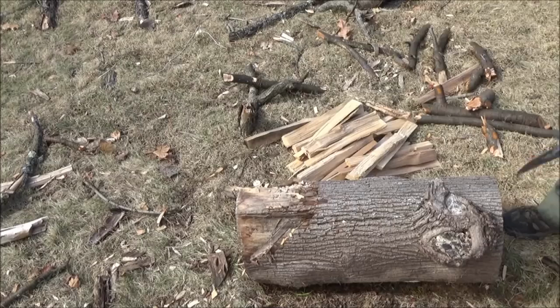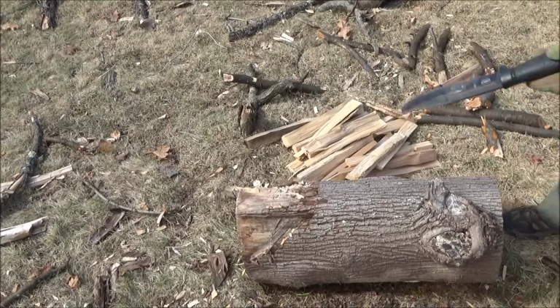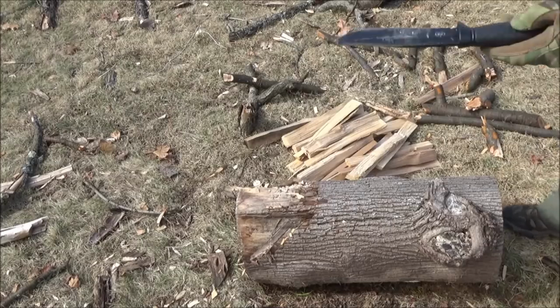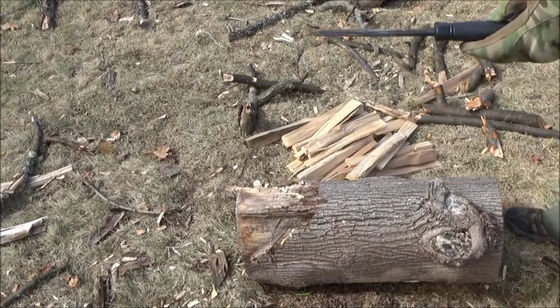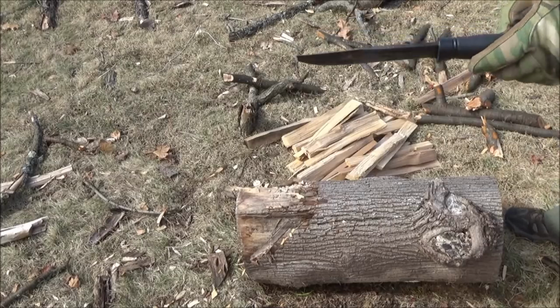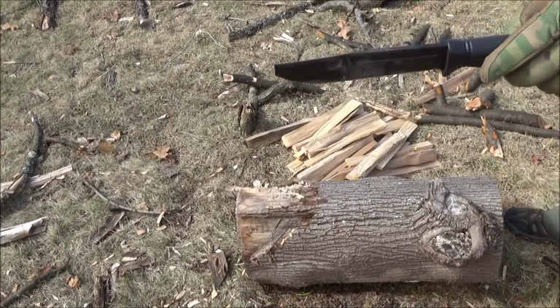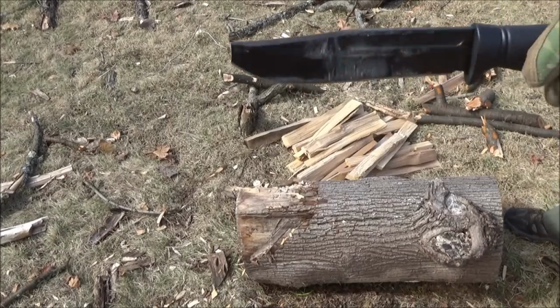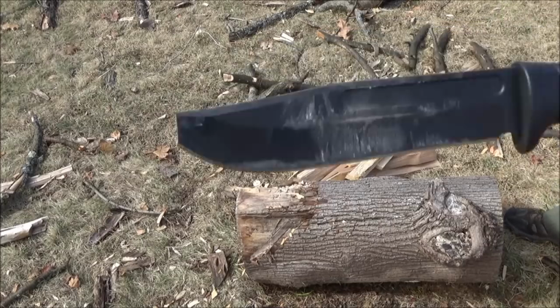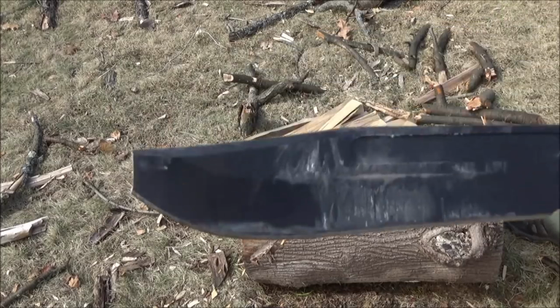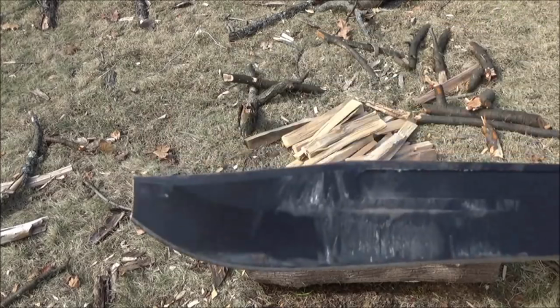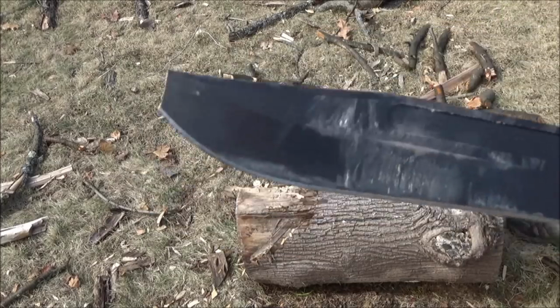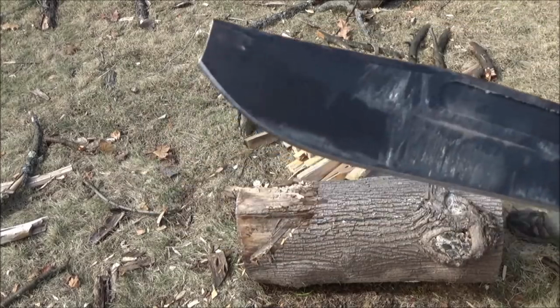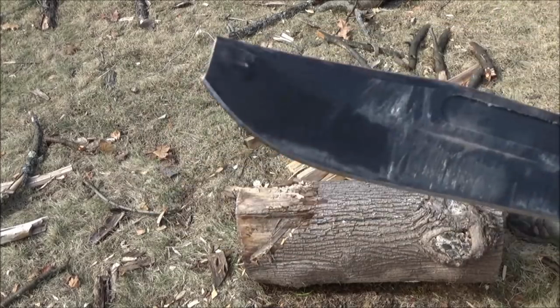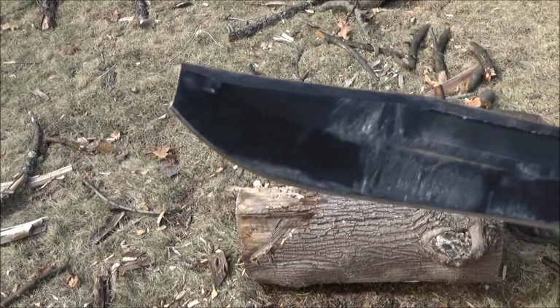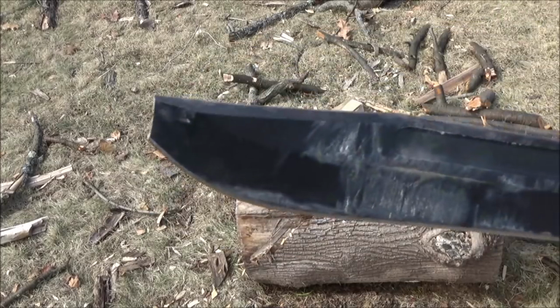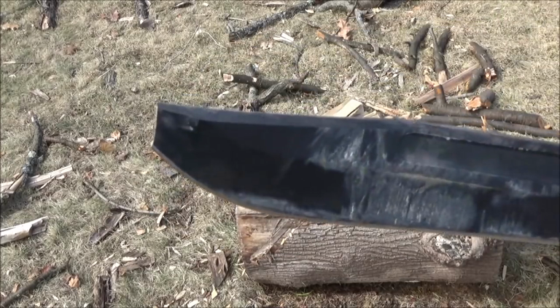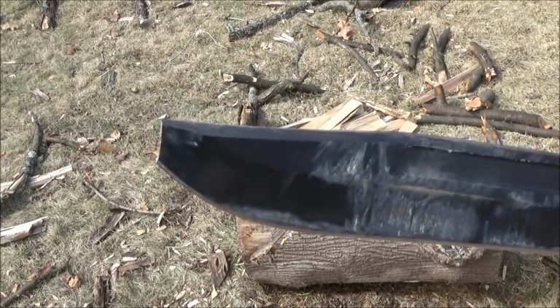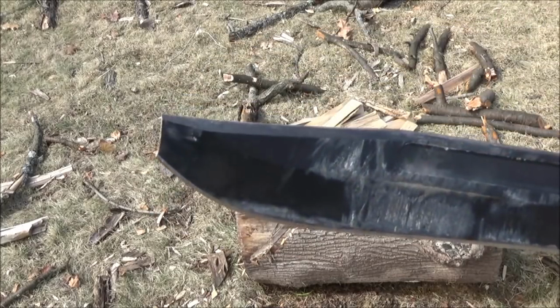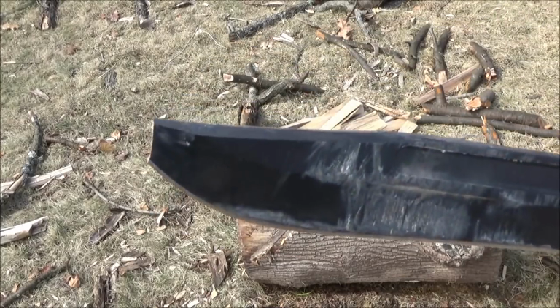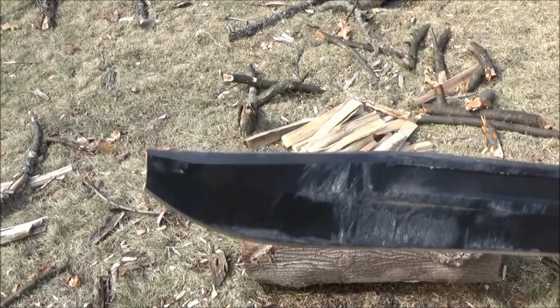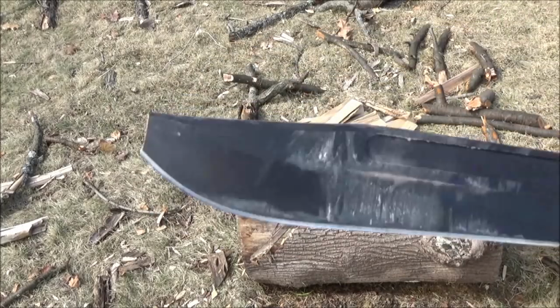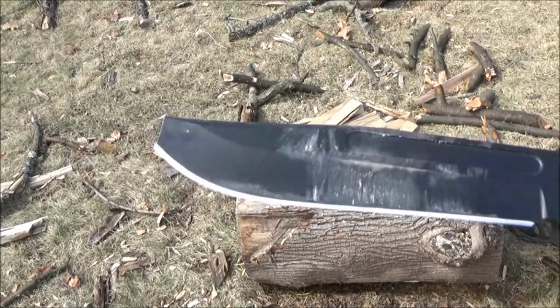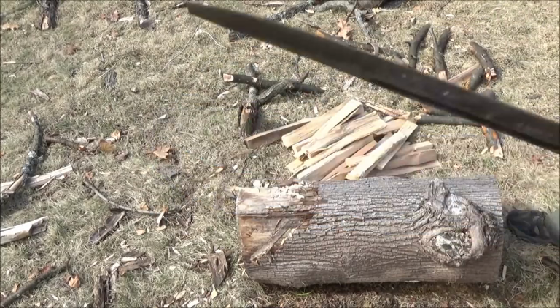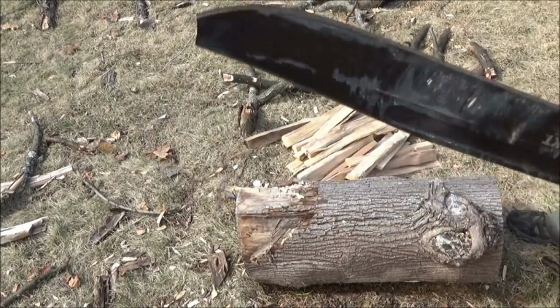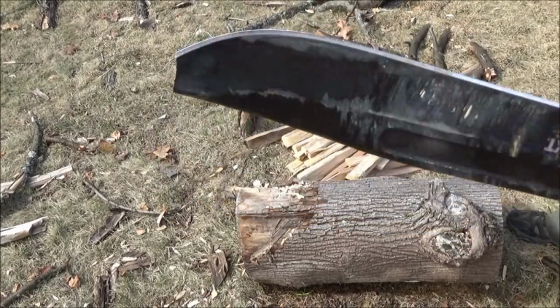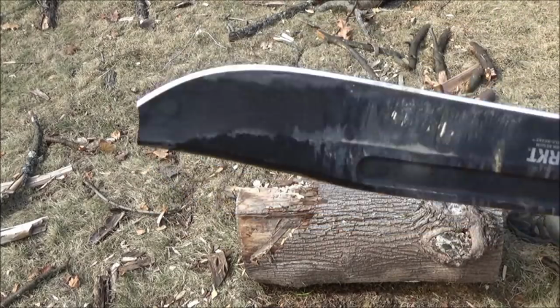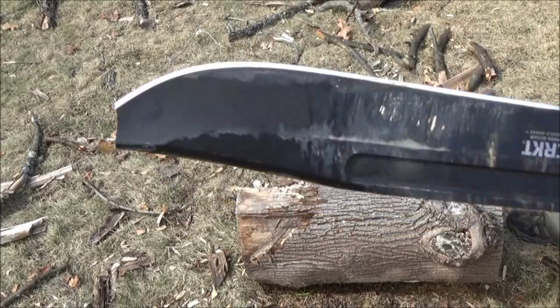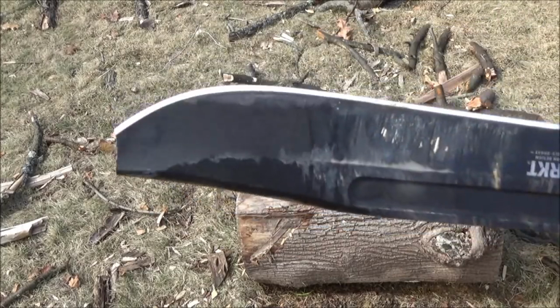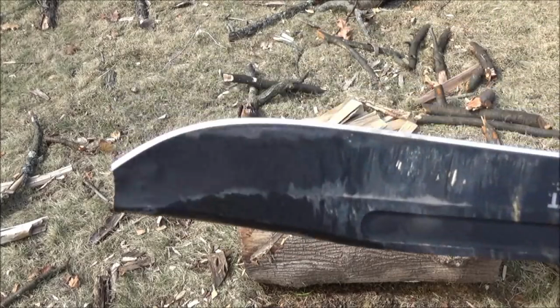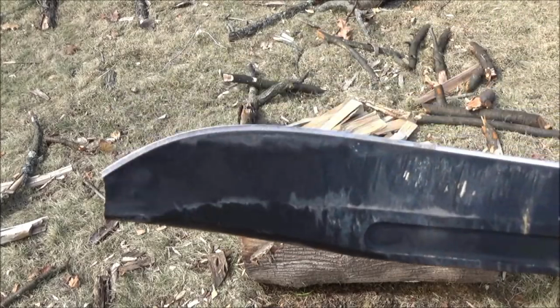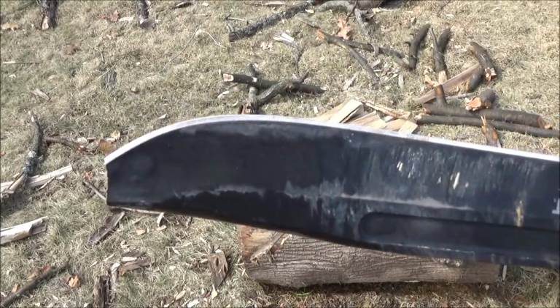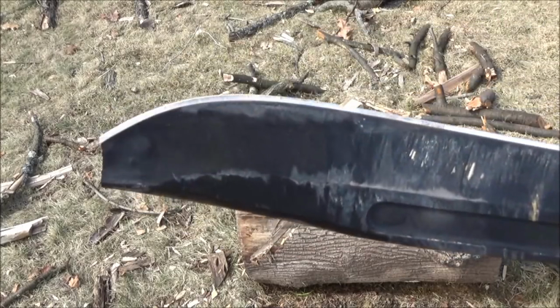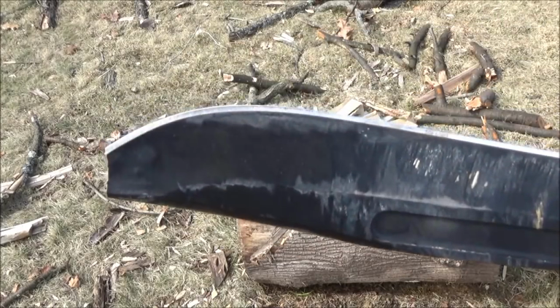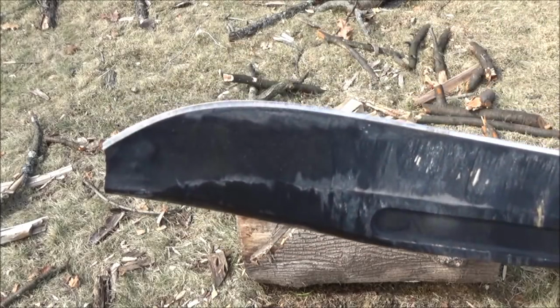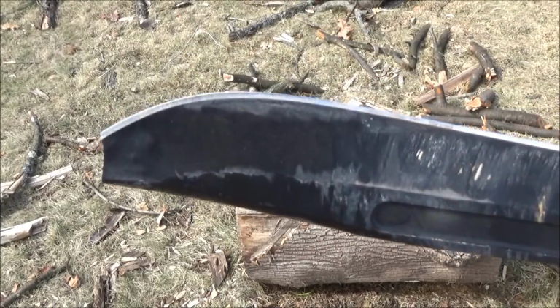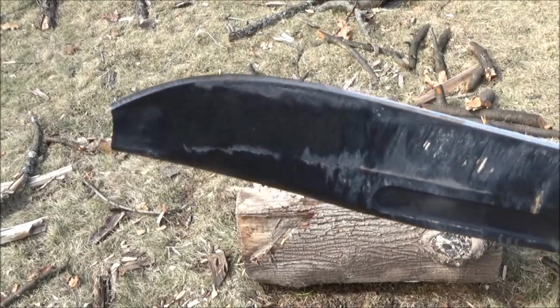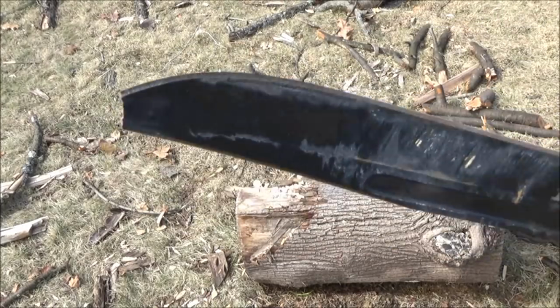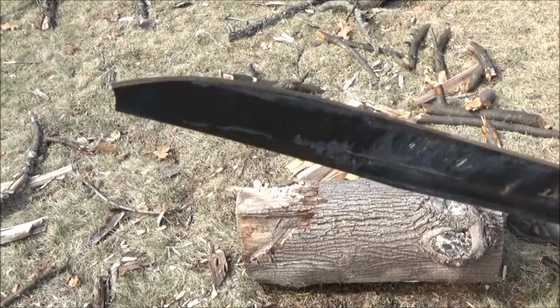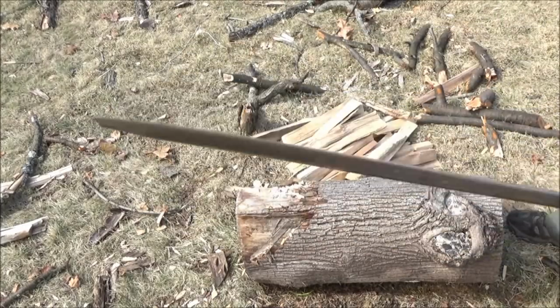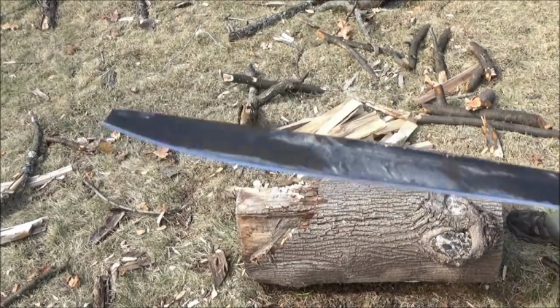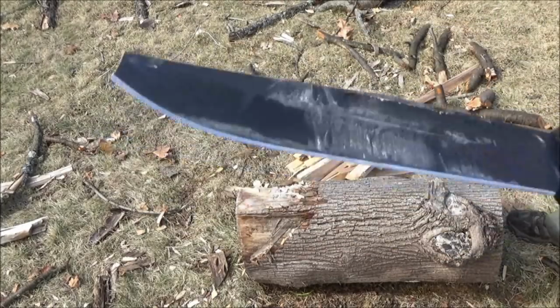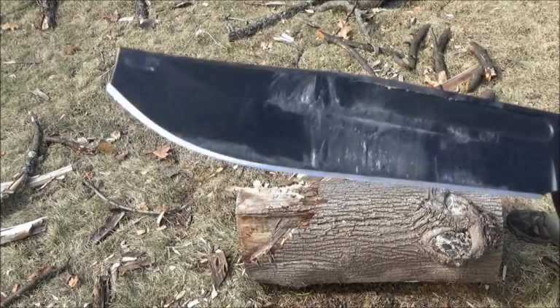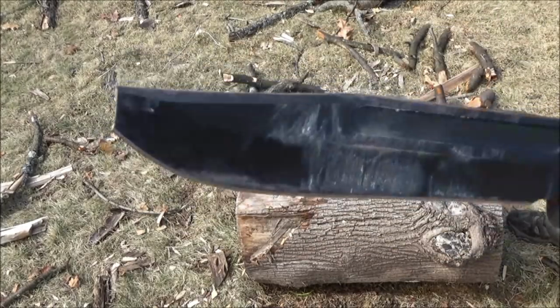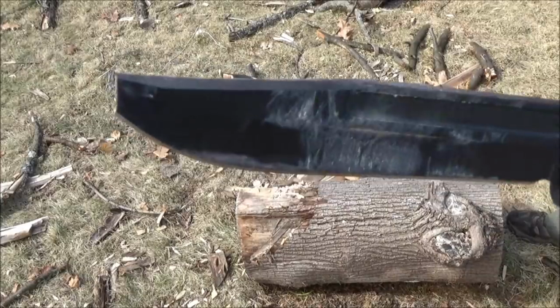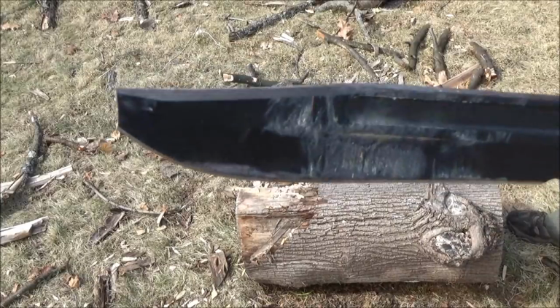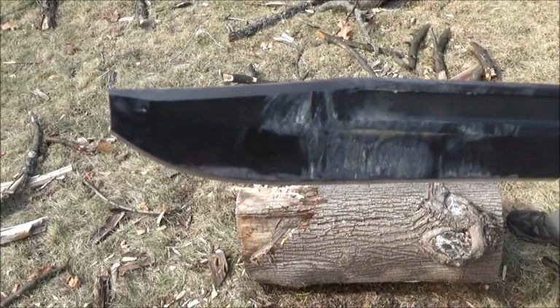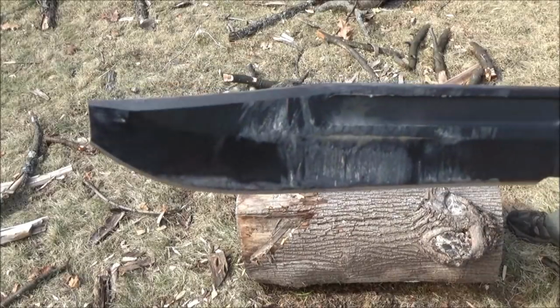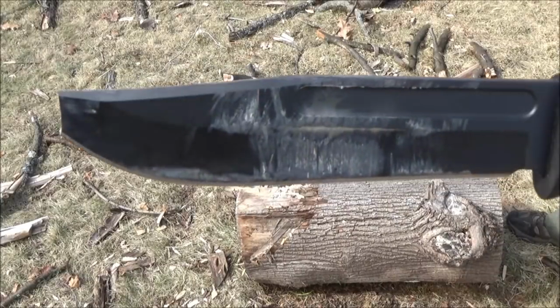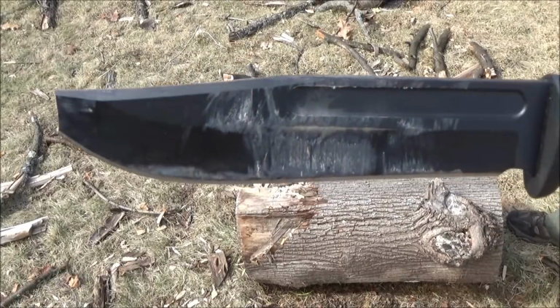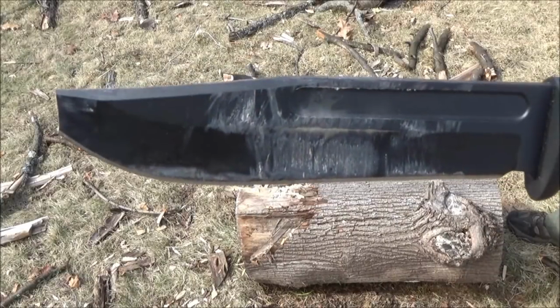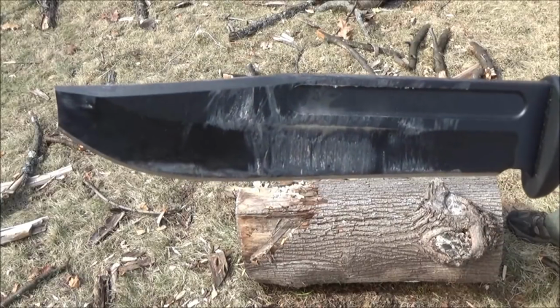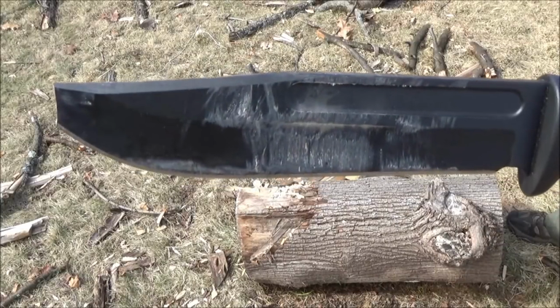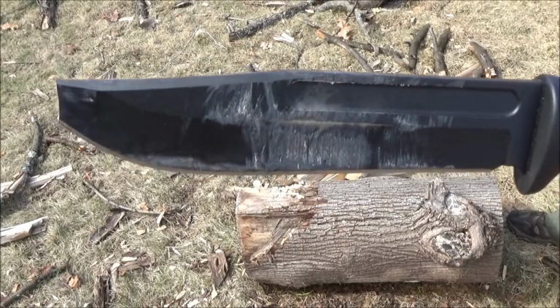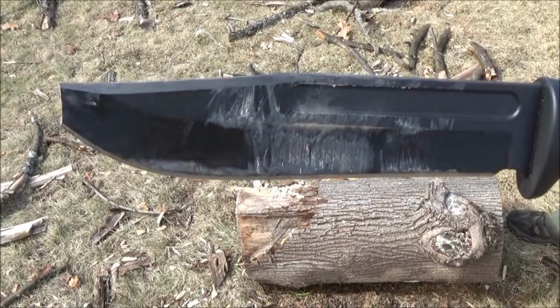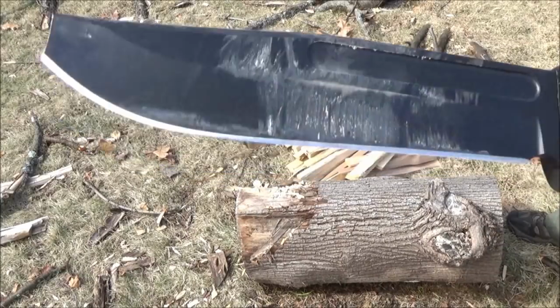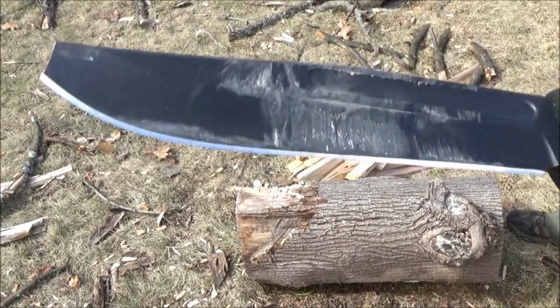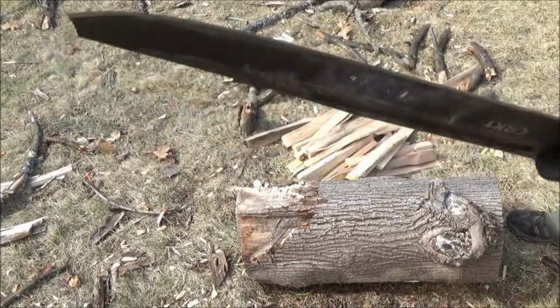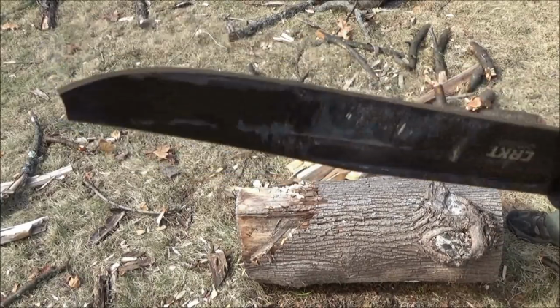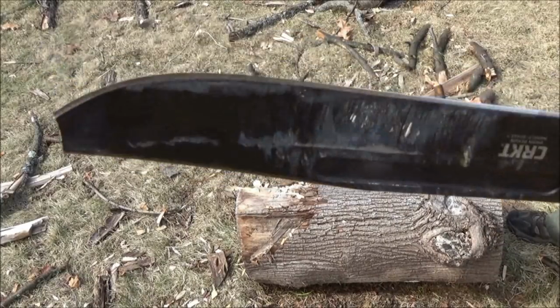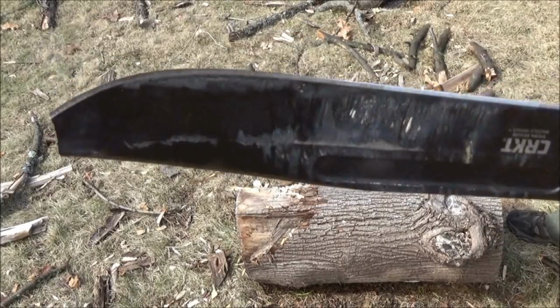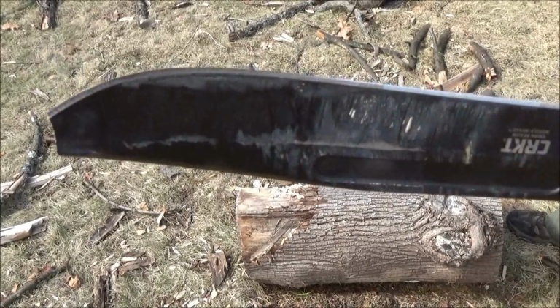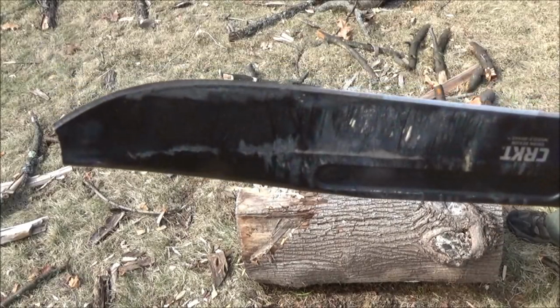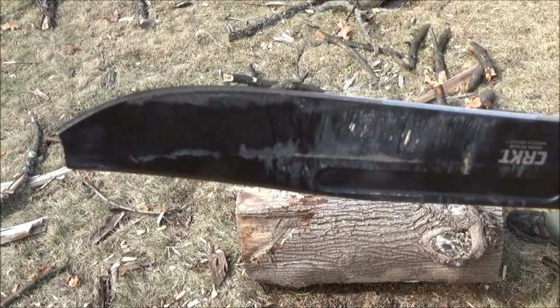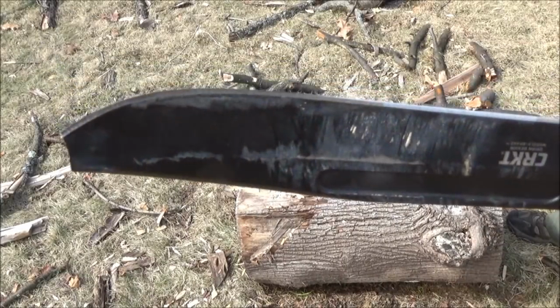Hey, what's up YouTube? This is the WeAllJuggleKnives channel. This knife broke — the CRKT Muzzle Brake. I need some advice from the steel experts out there.